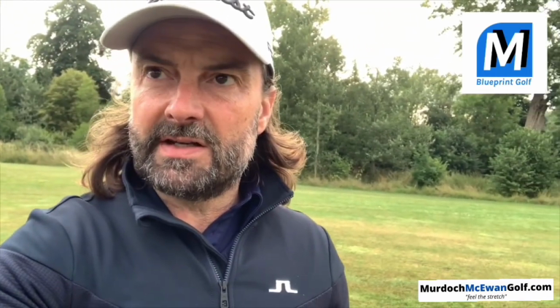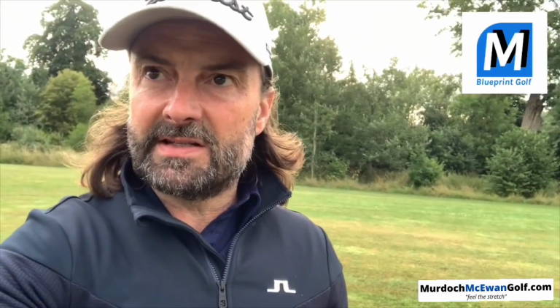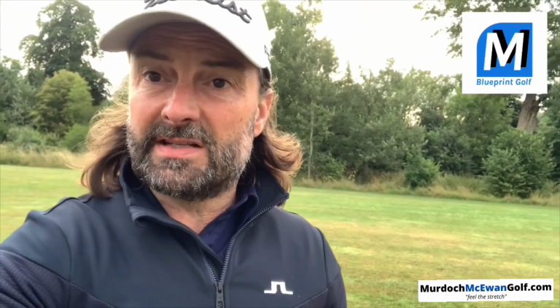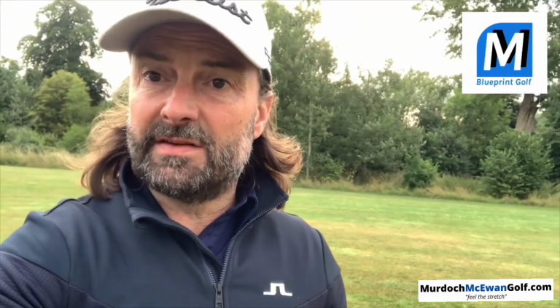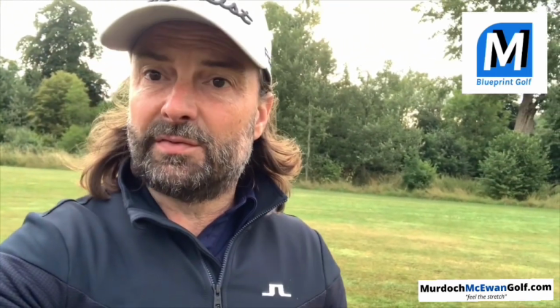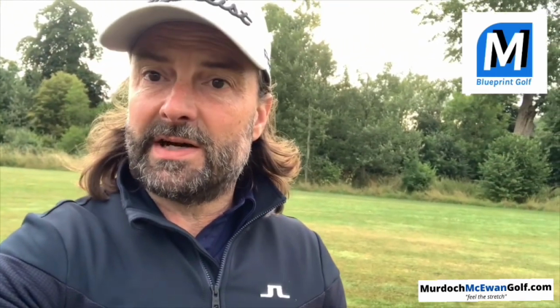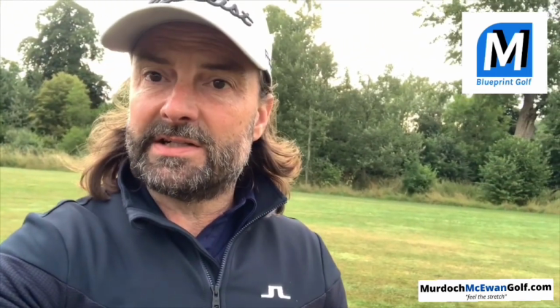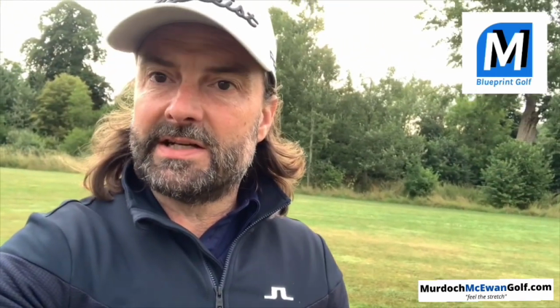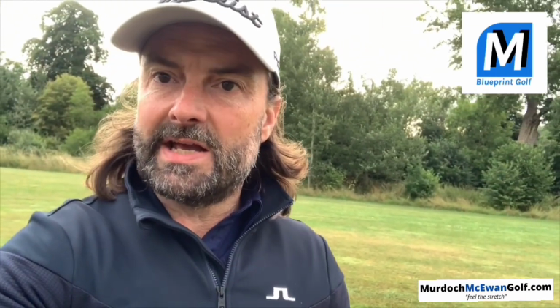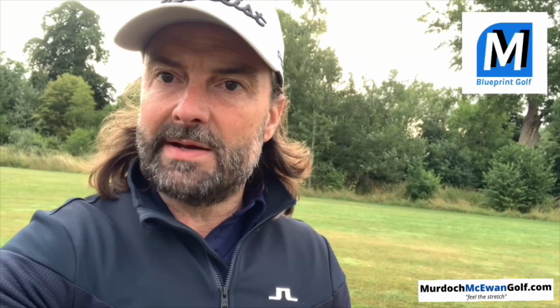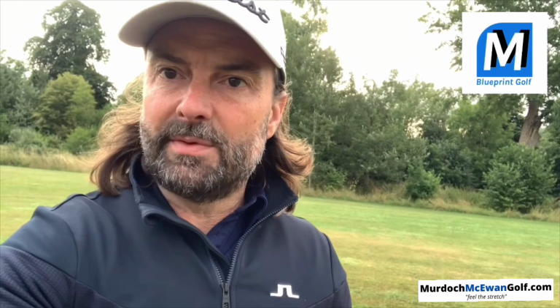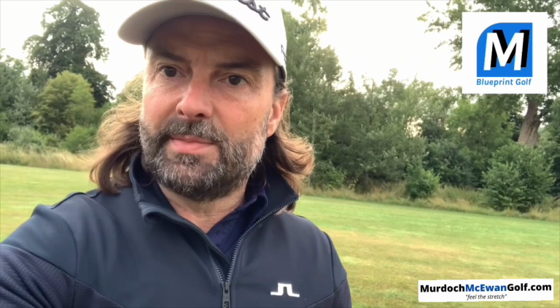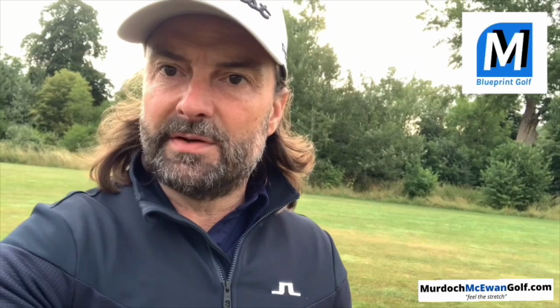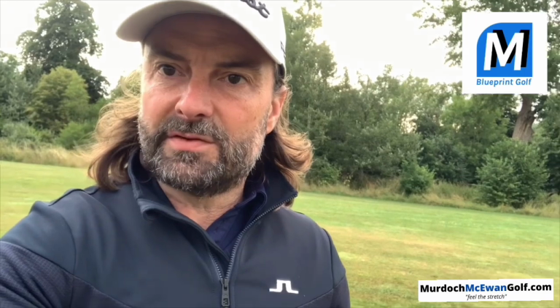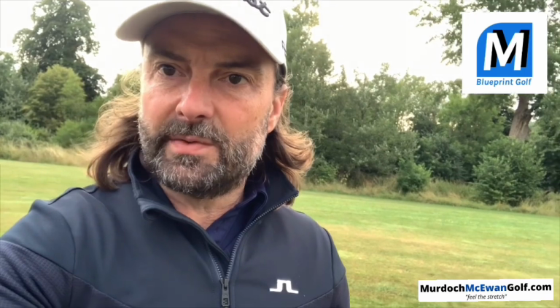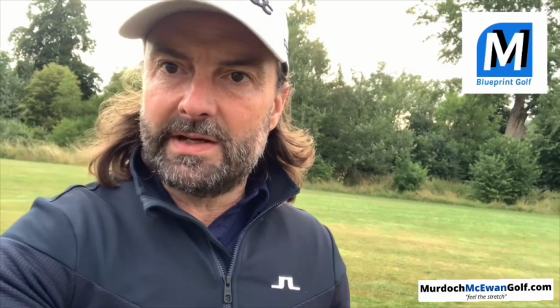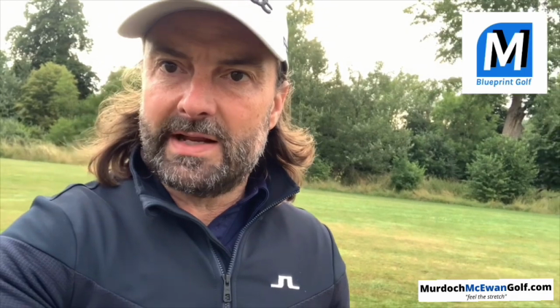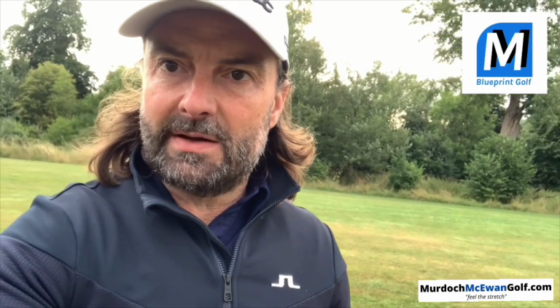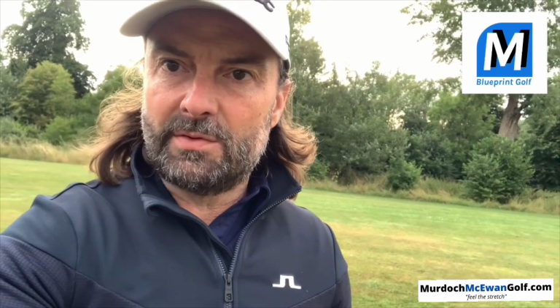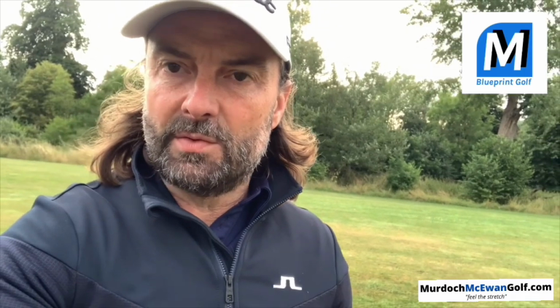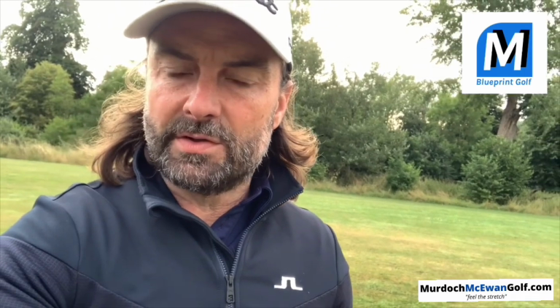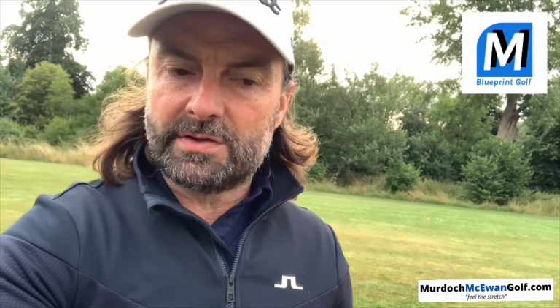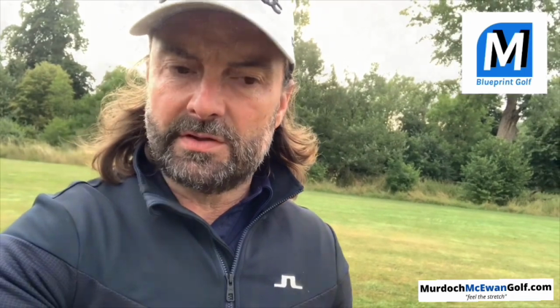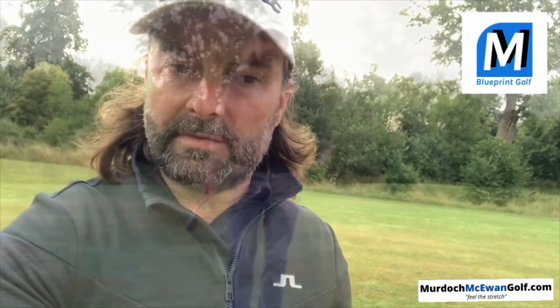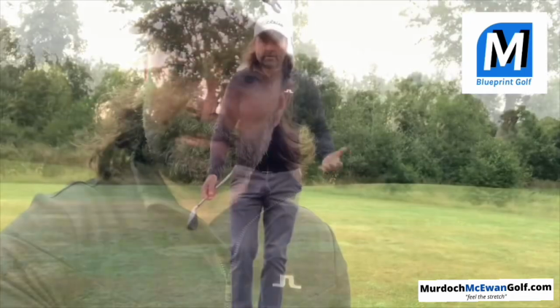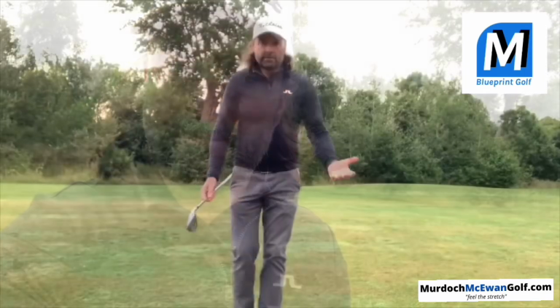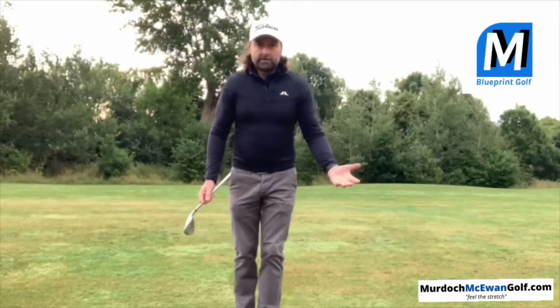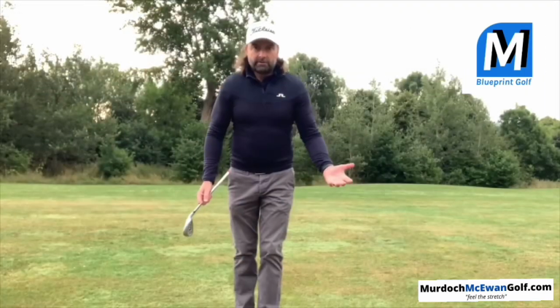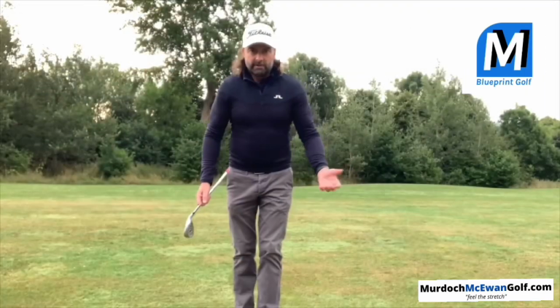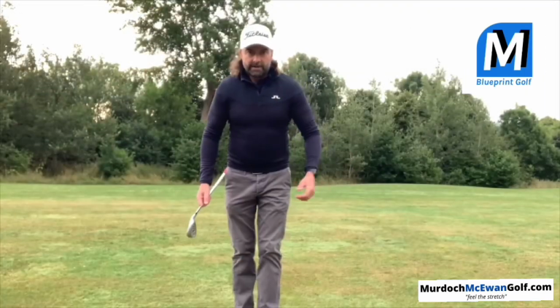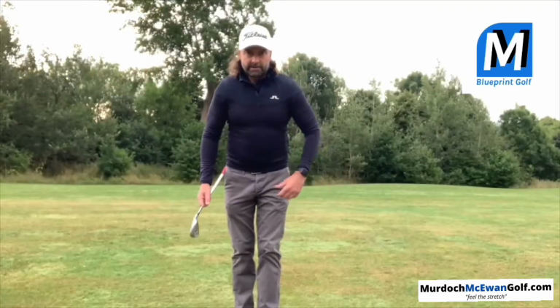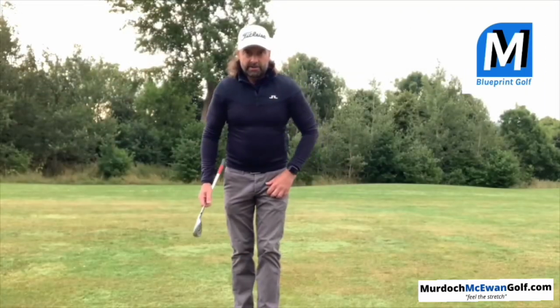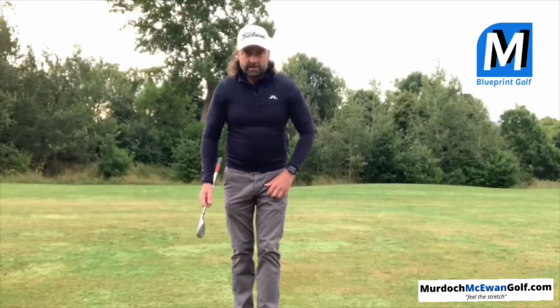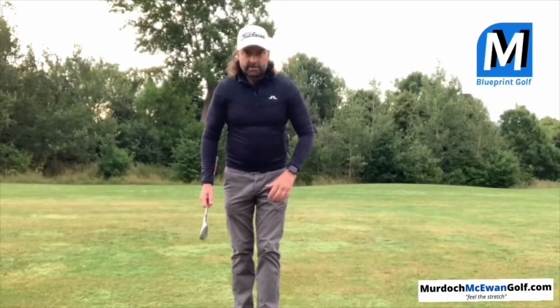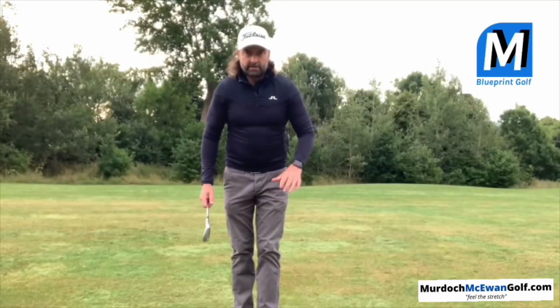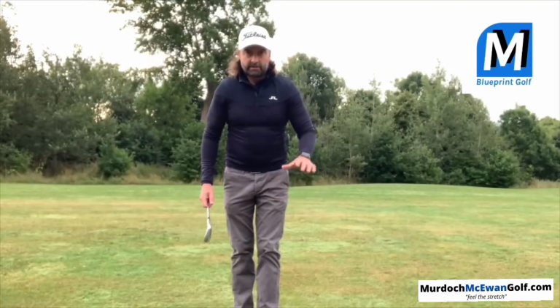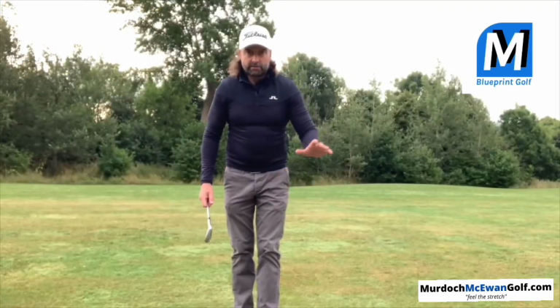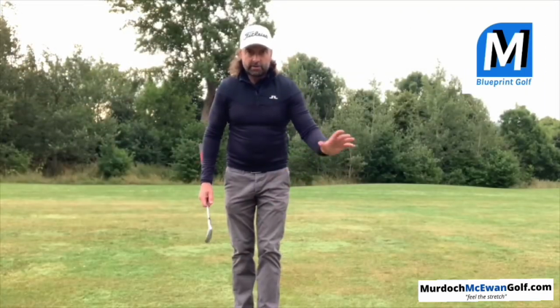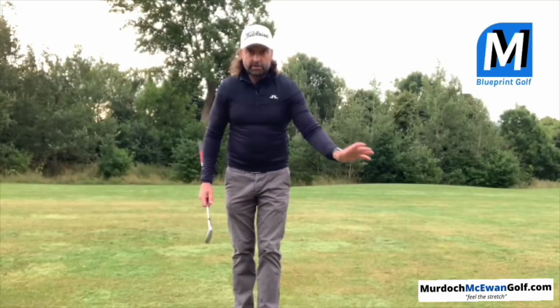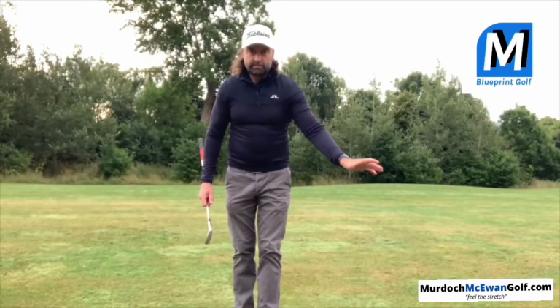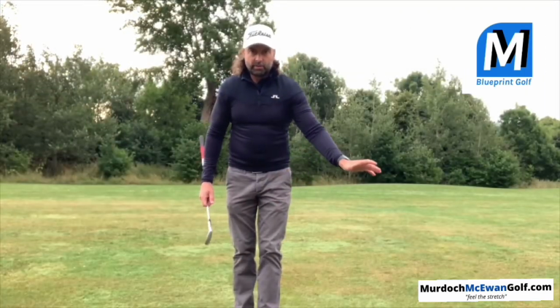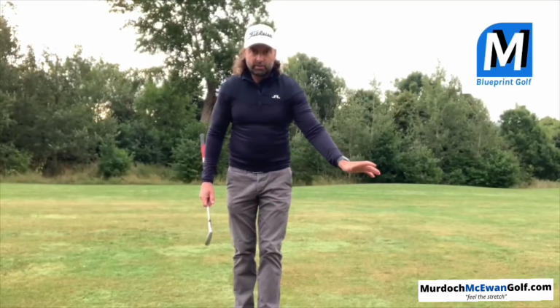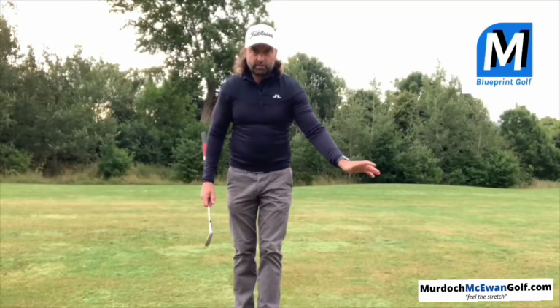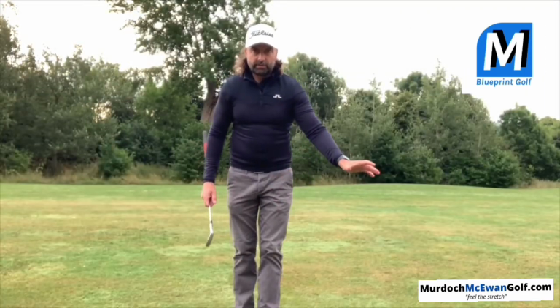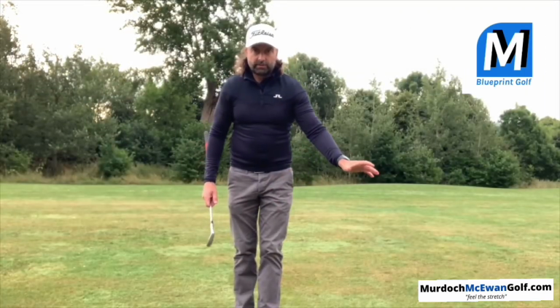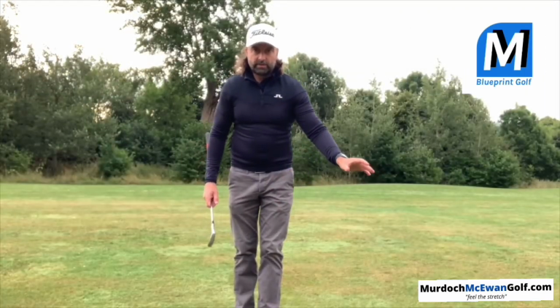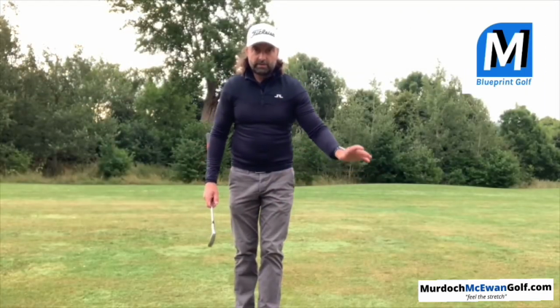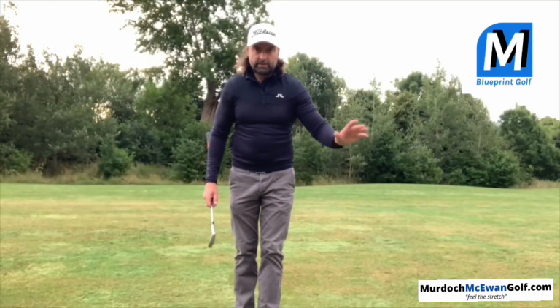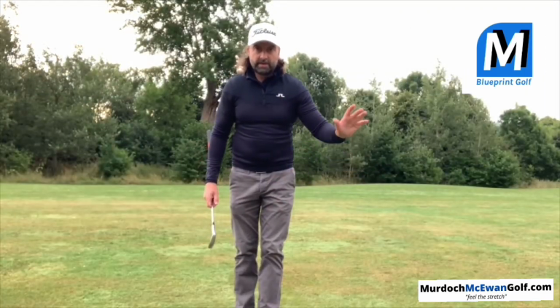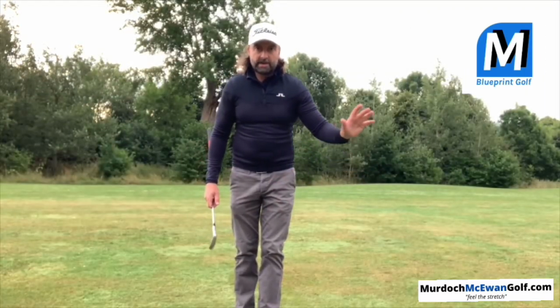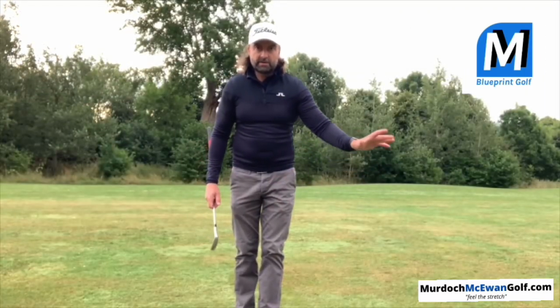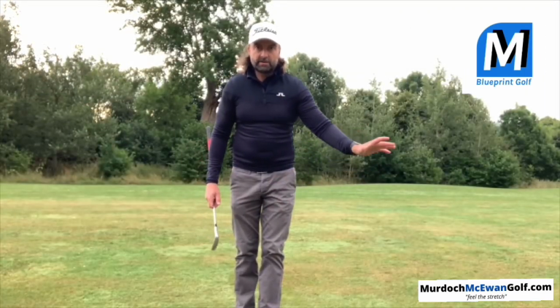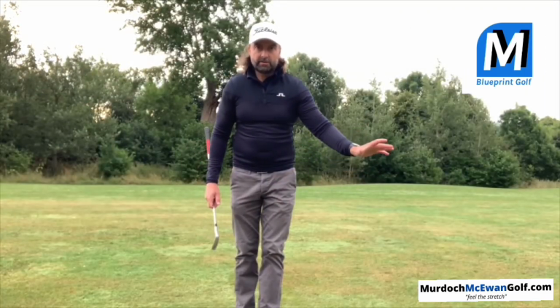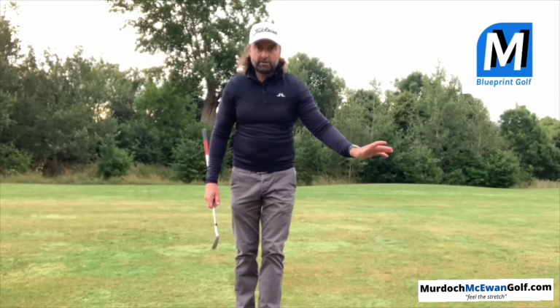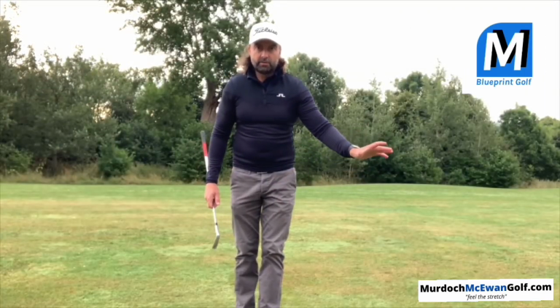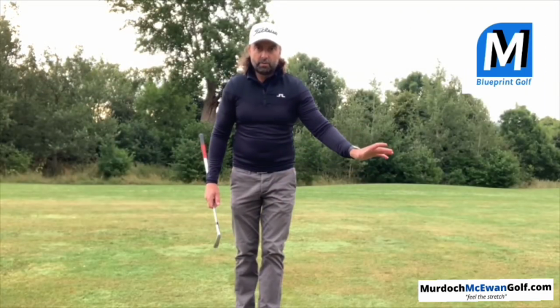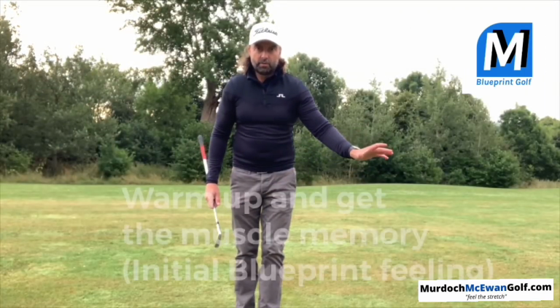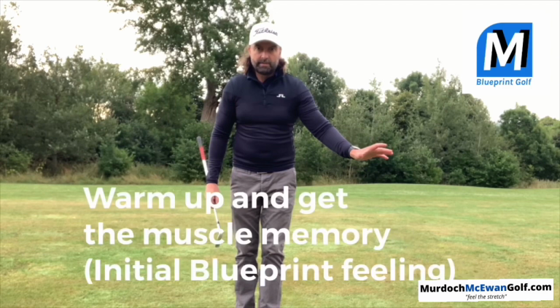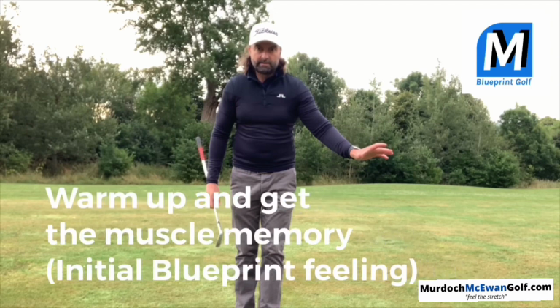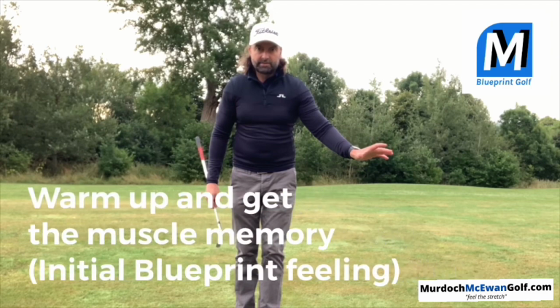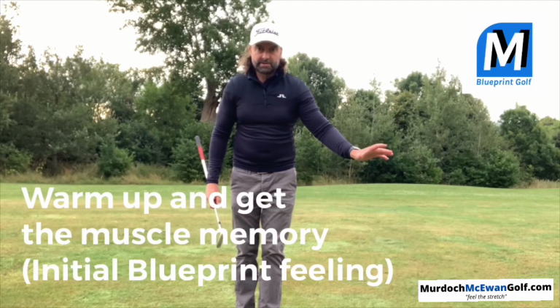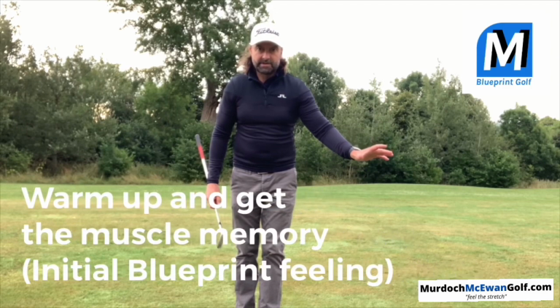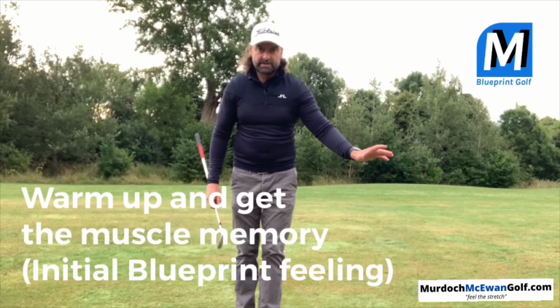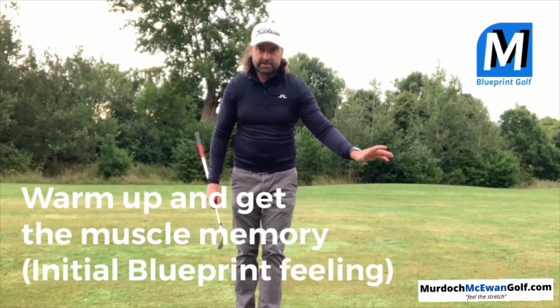Let's see if we're actually capable of swinging how we want to. So you're at the range, you've got your balls, and you're now going to do your warm-up procedure.